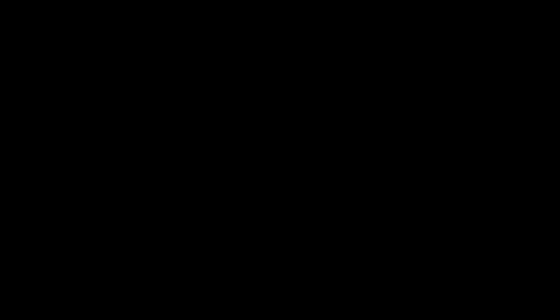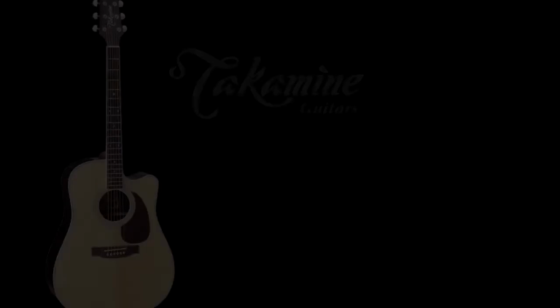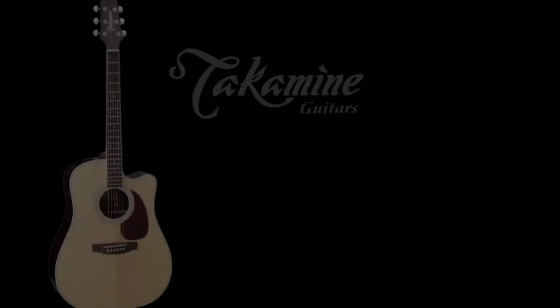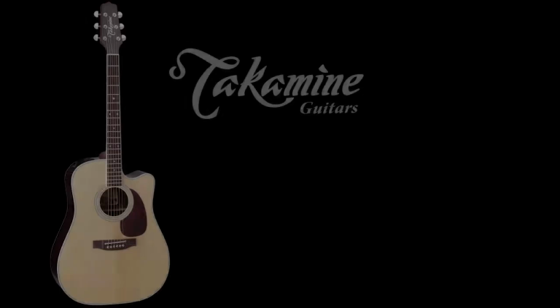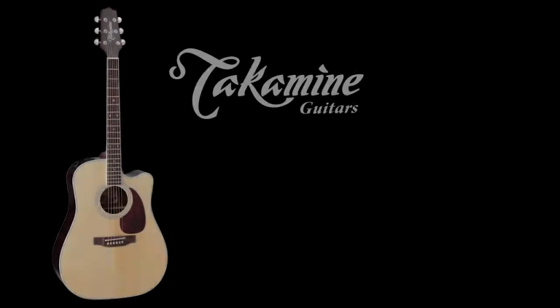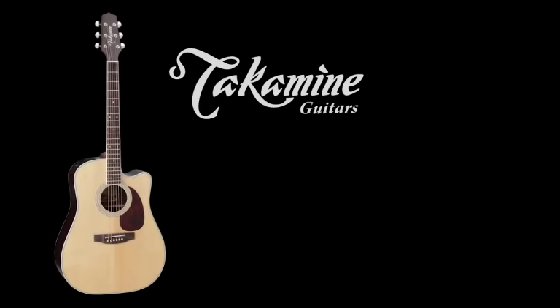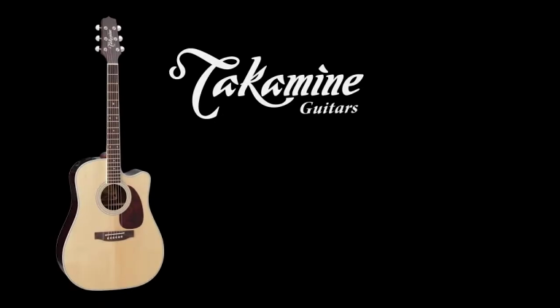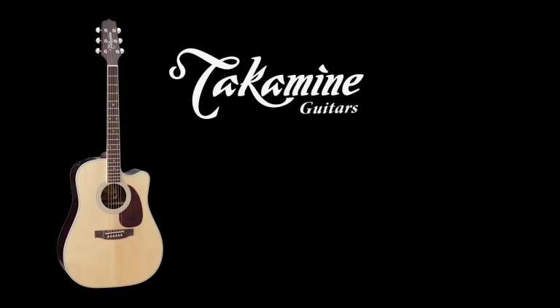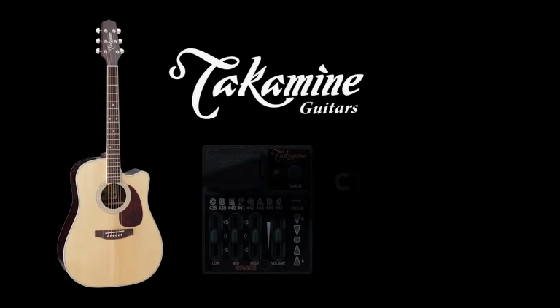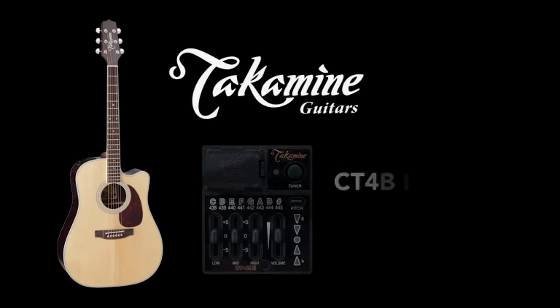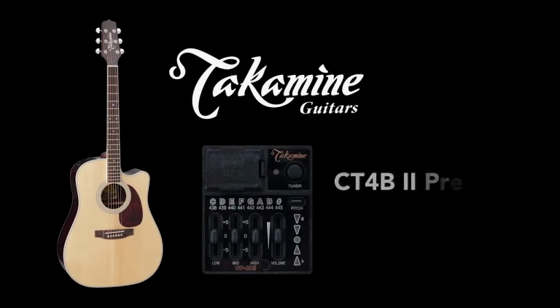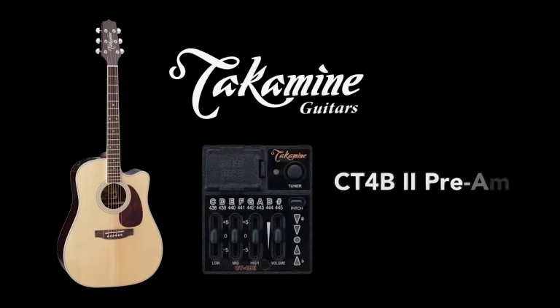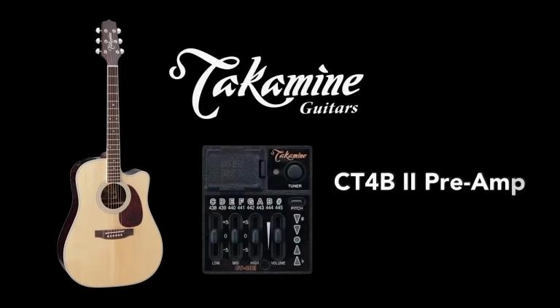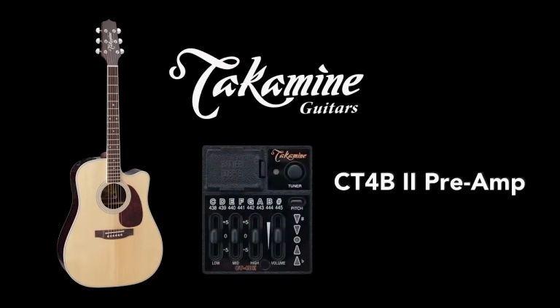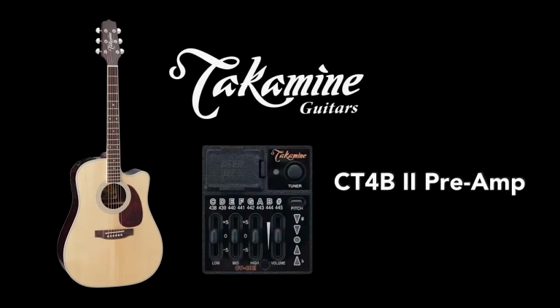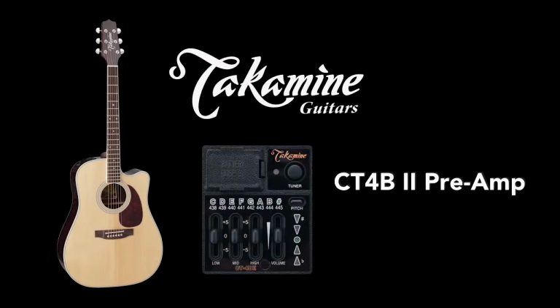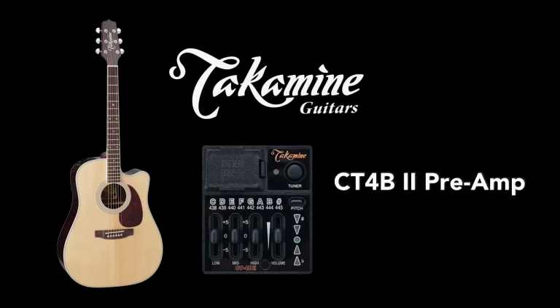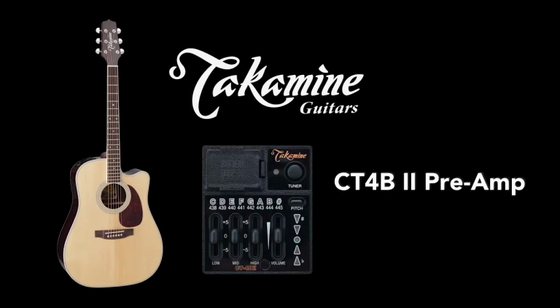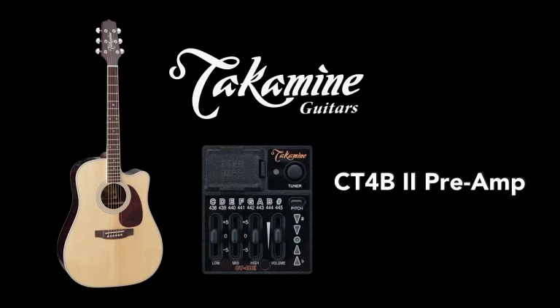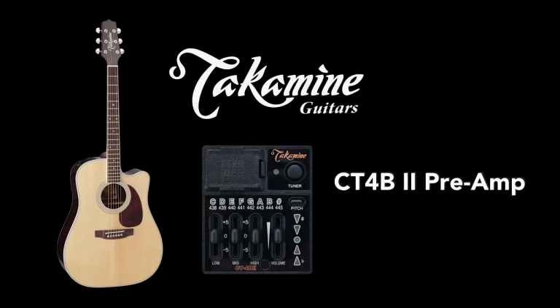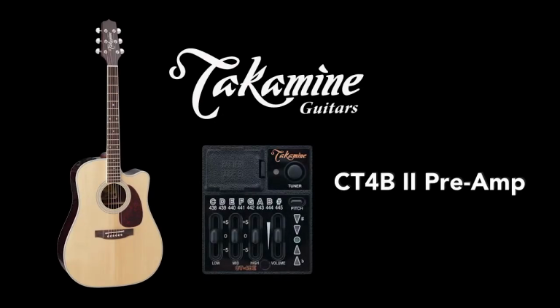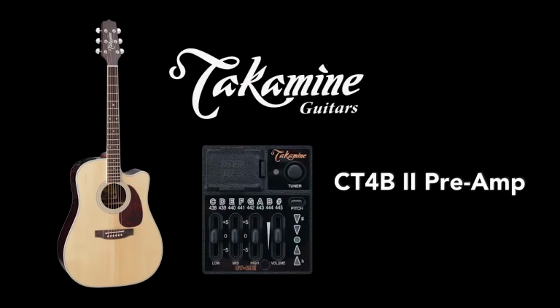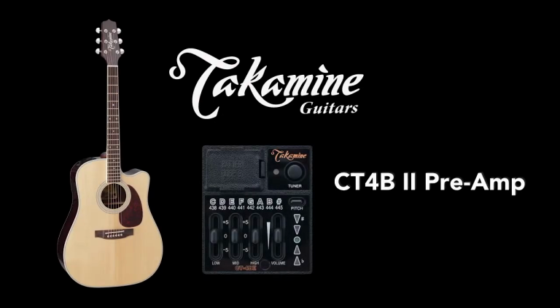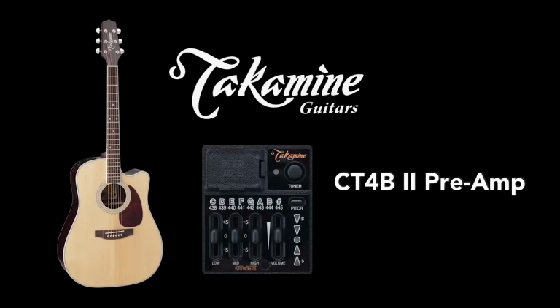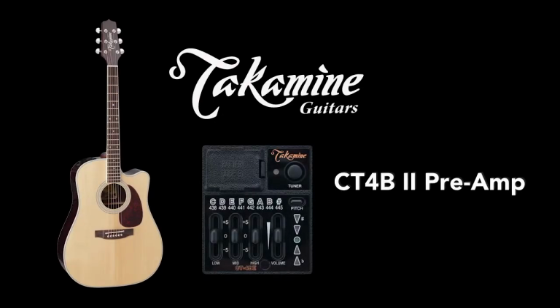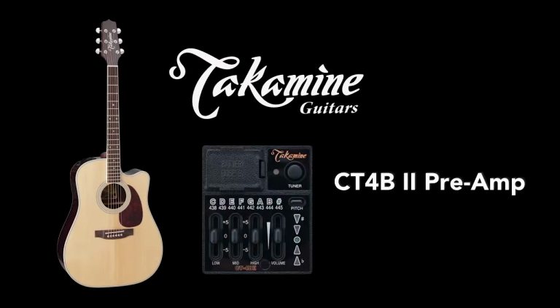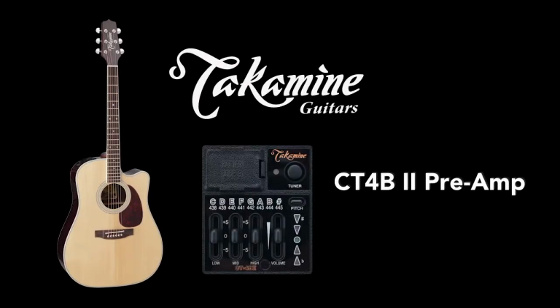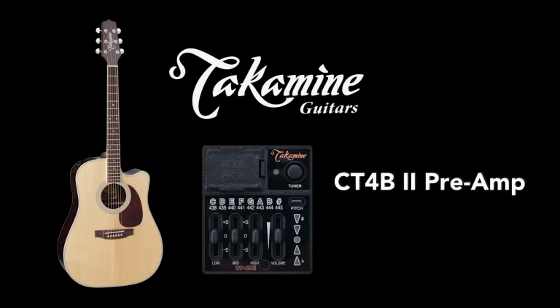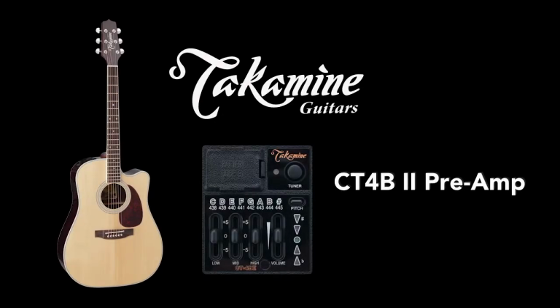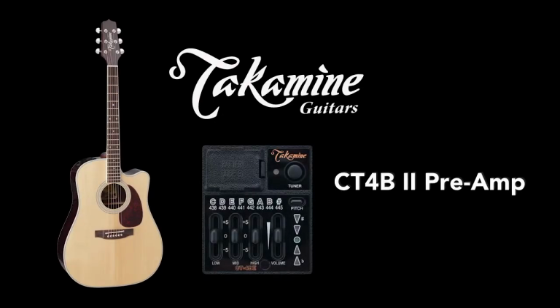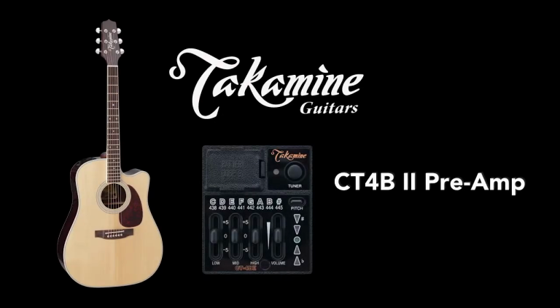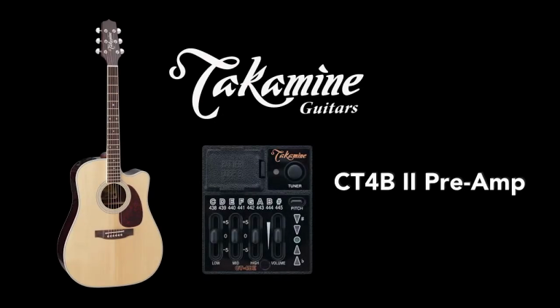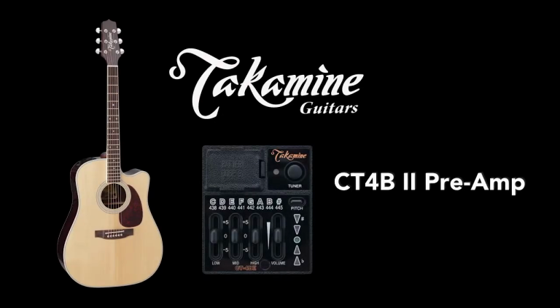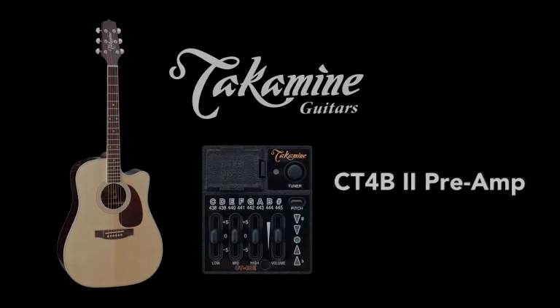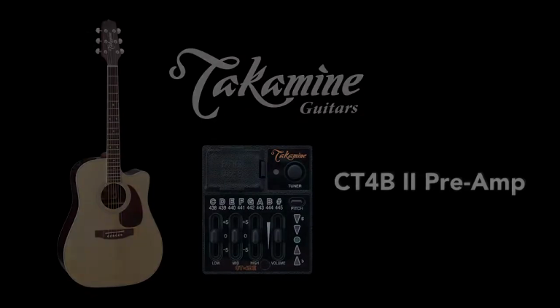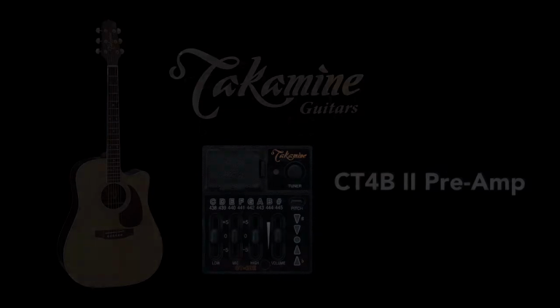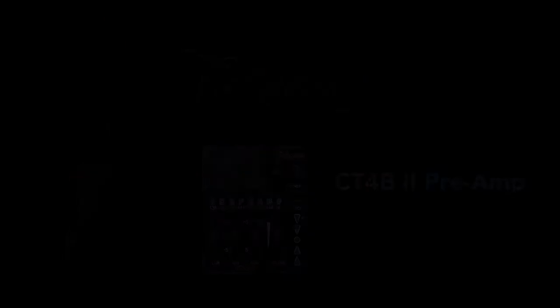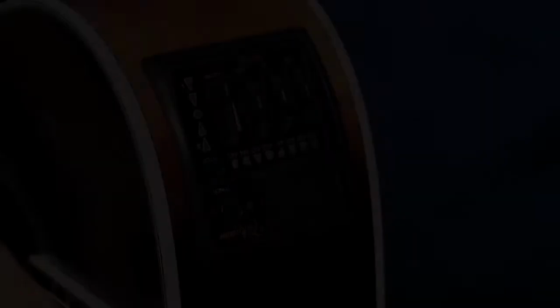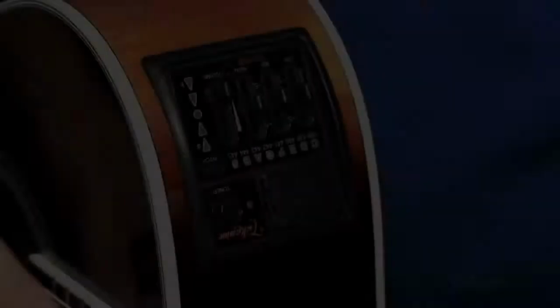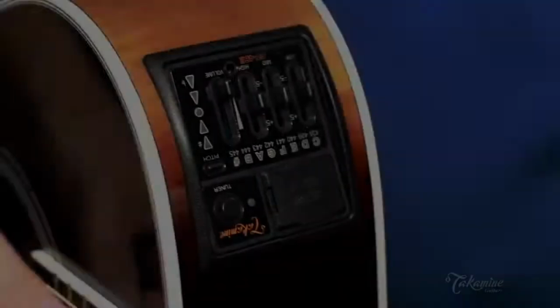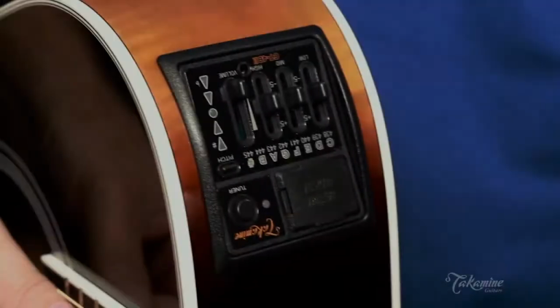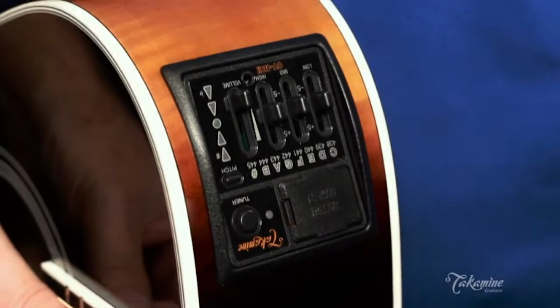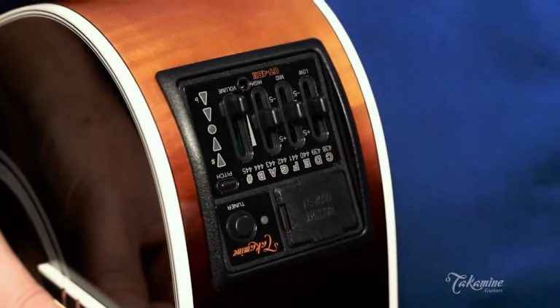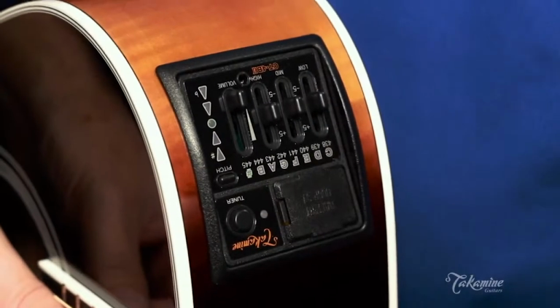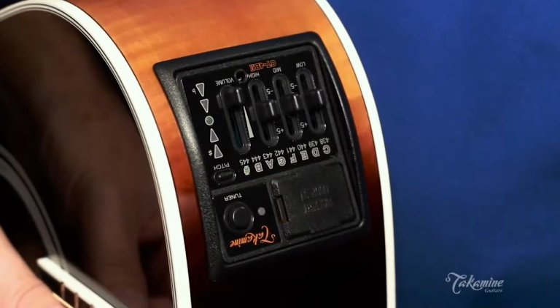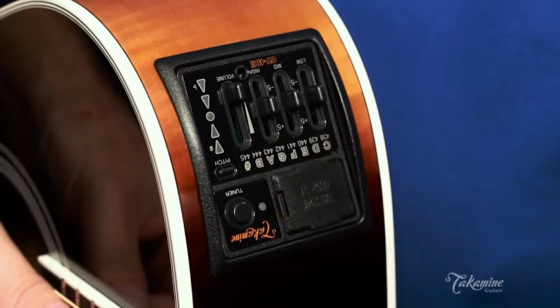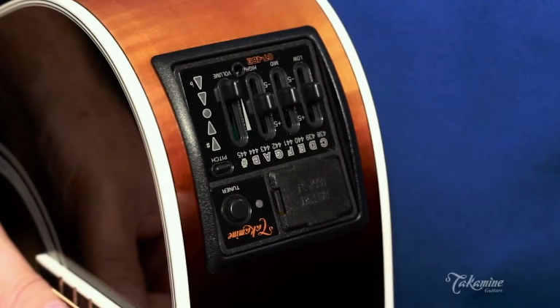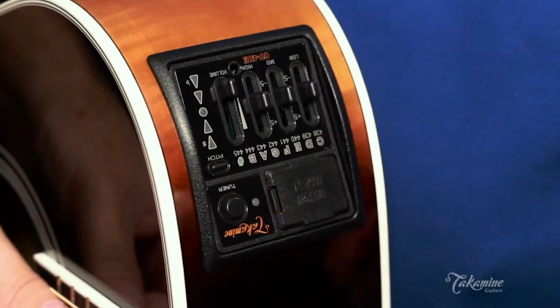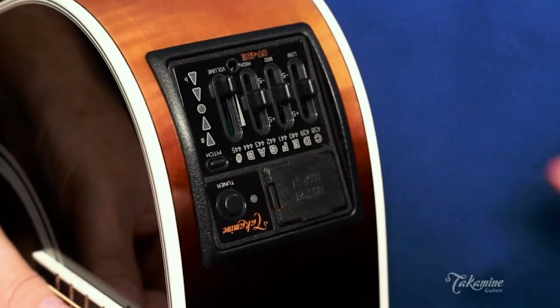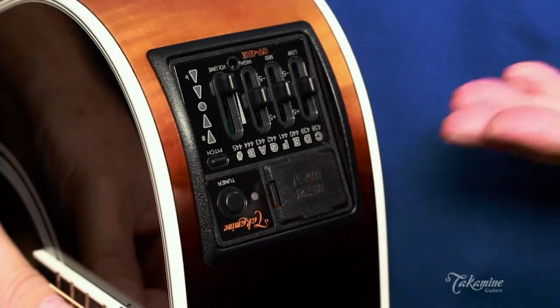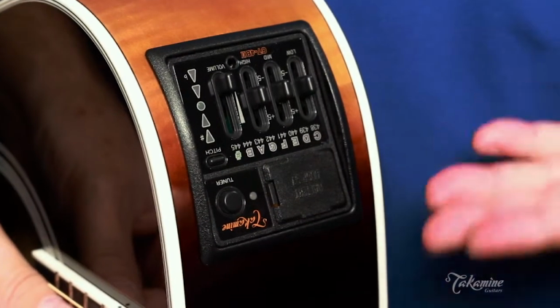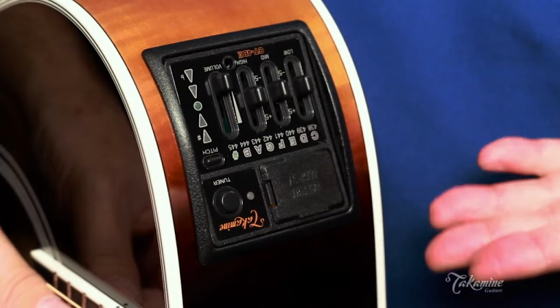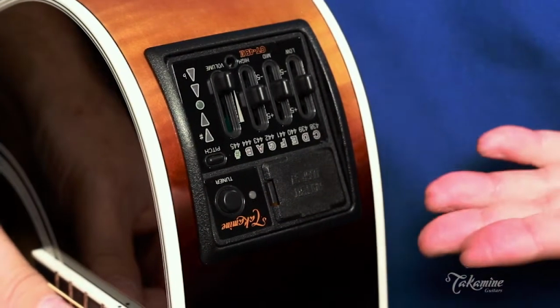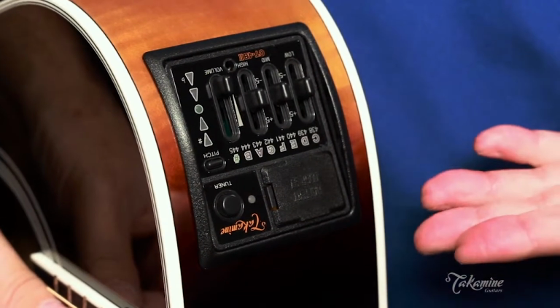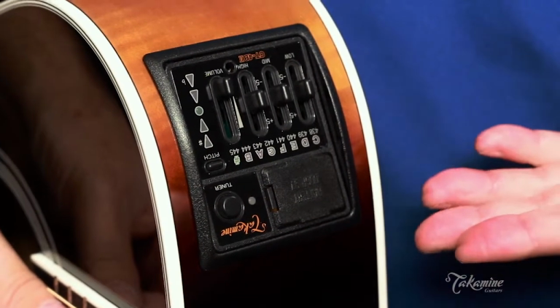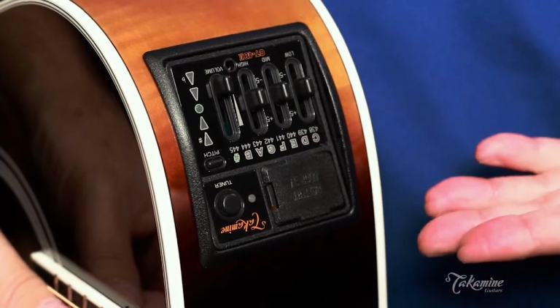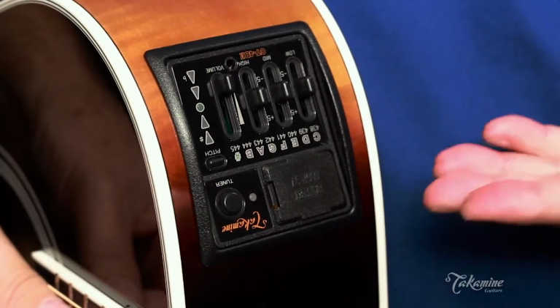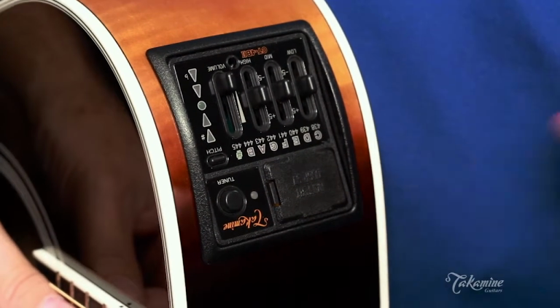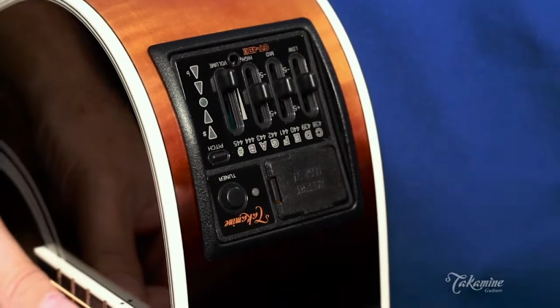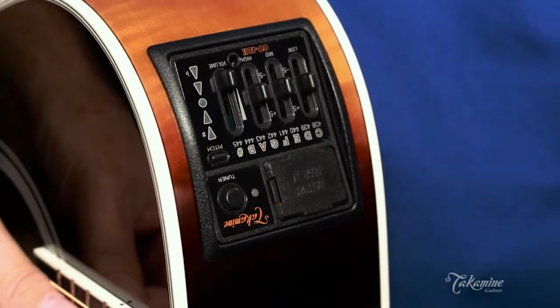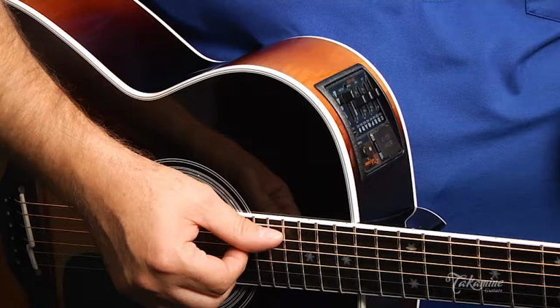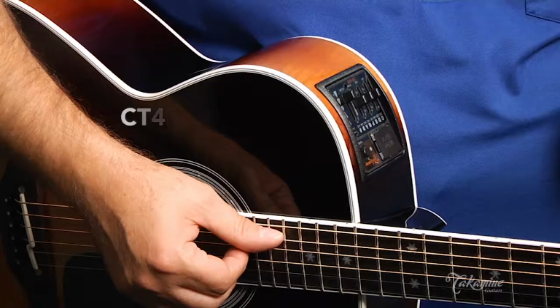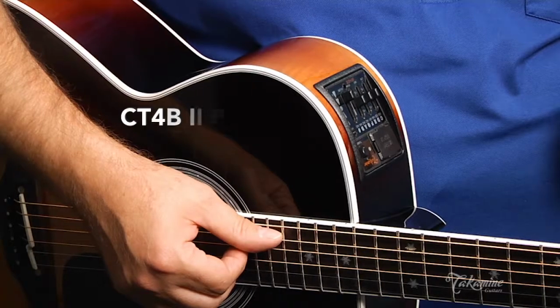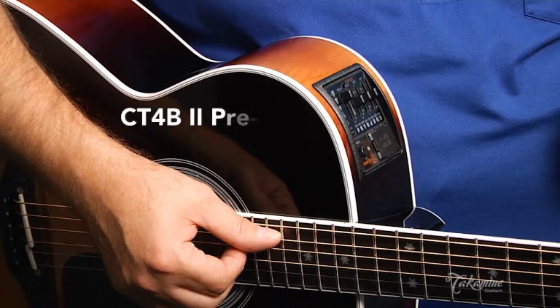I'm here today to show you the CT4B2 preamp from Takamine. Starting with the controls — it's a very, very straightforward device.